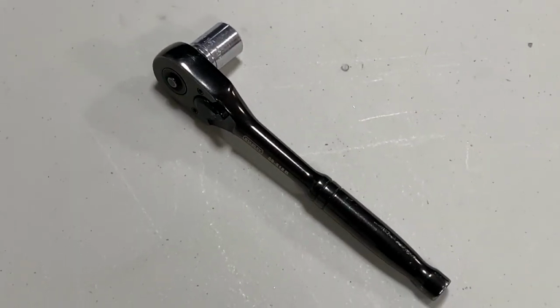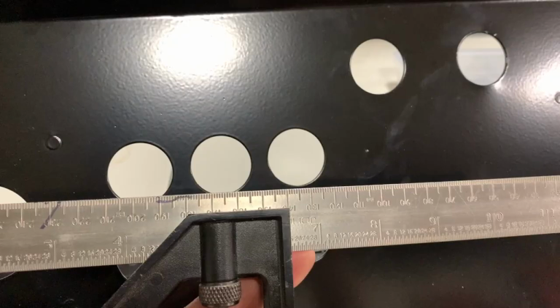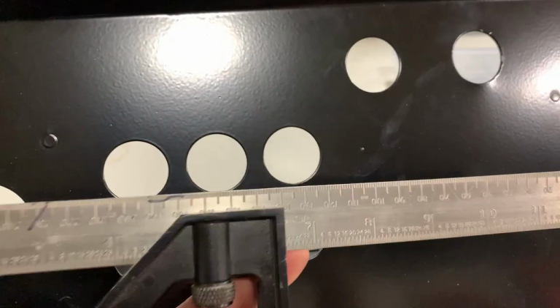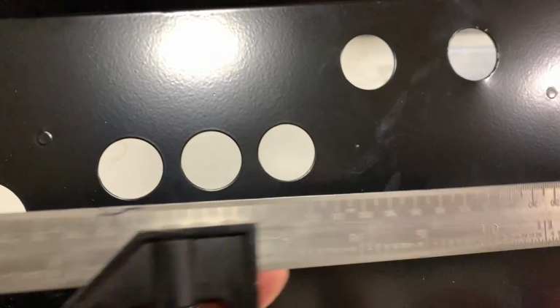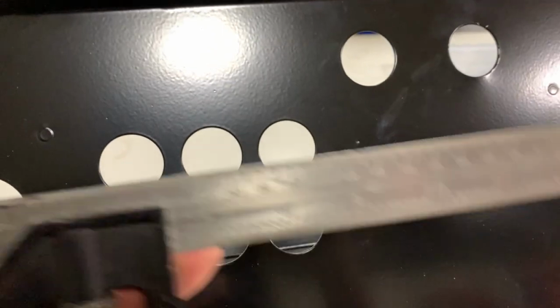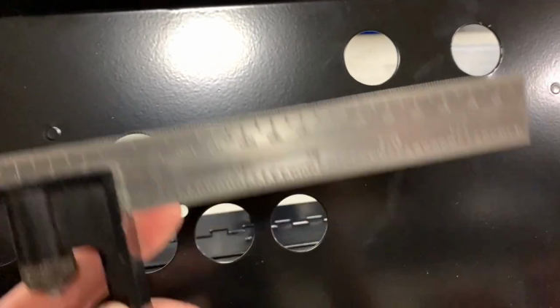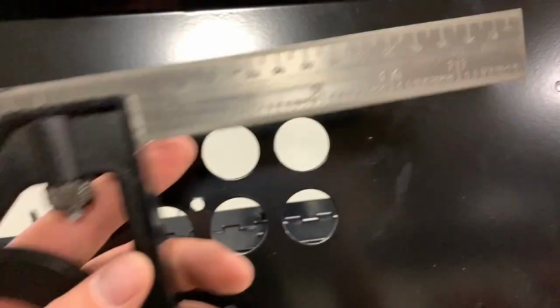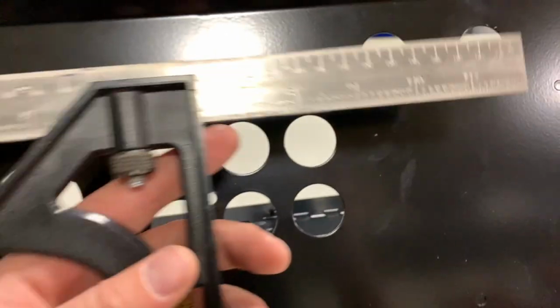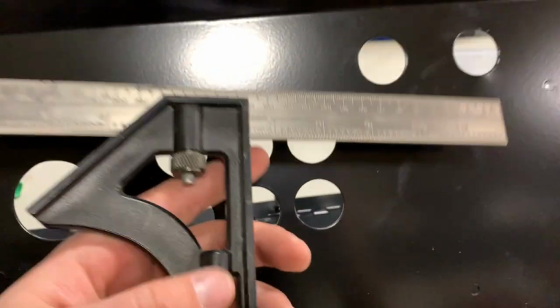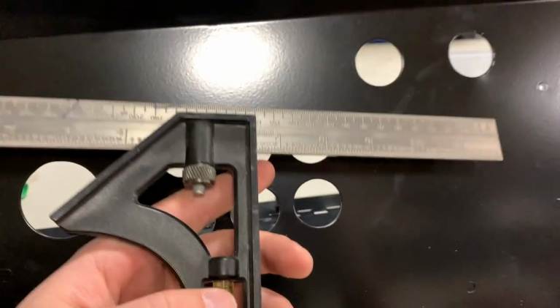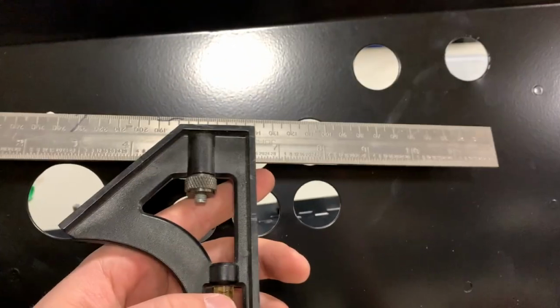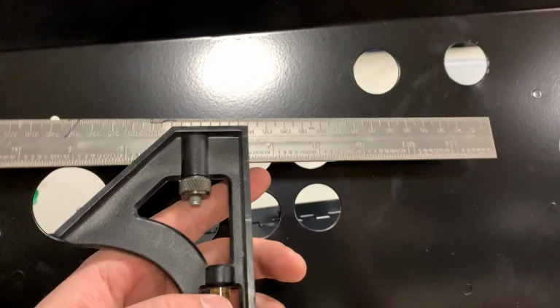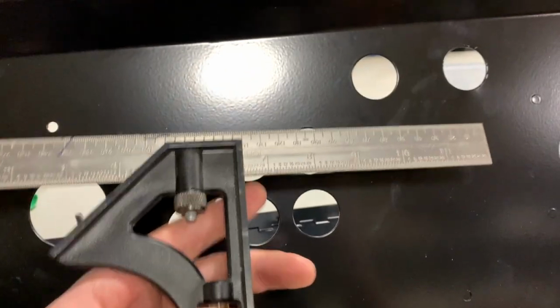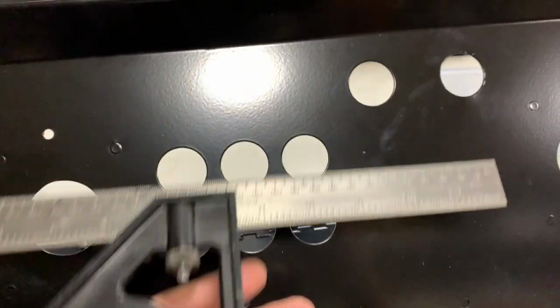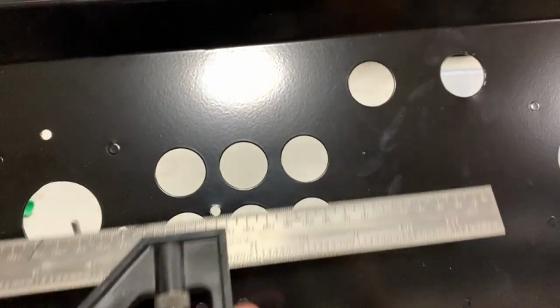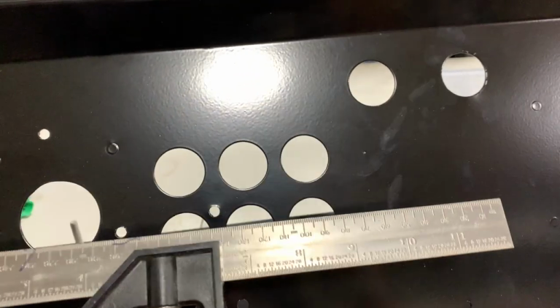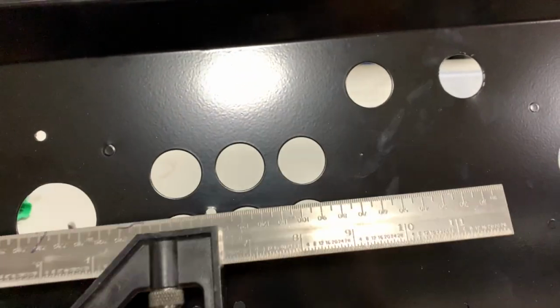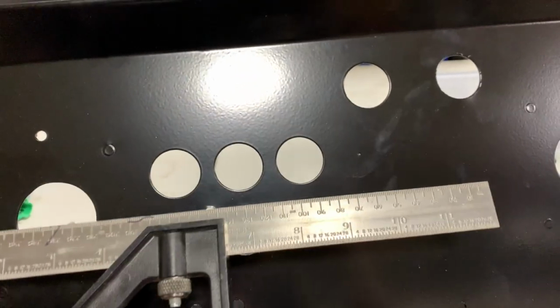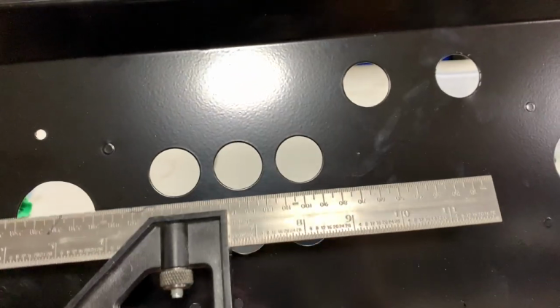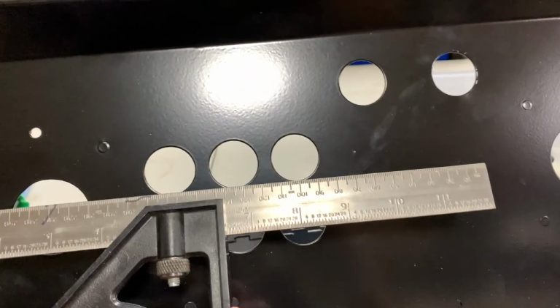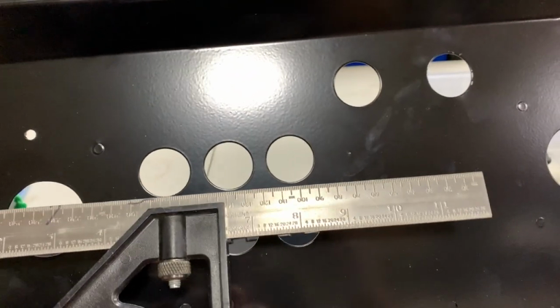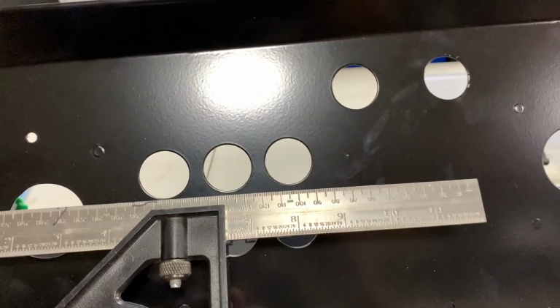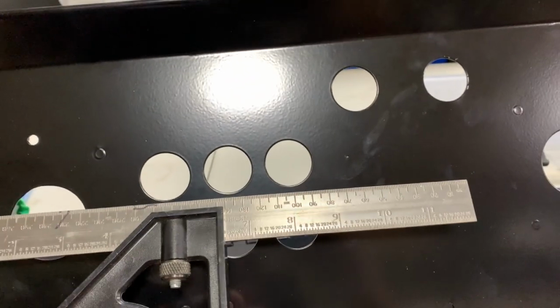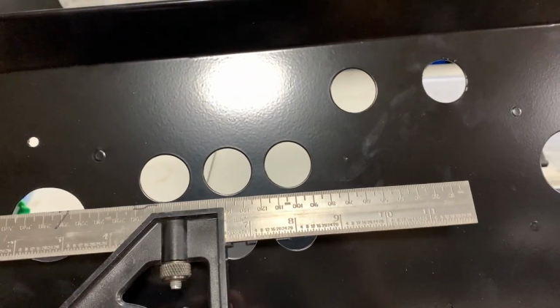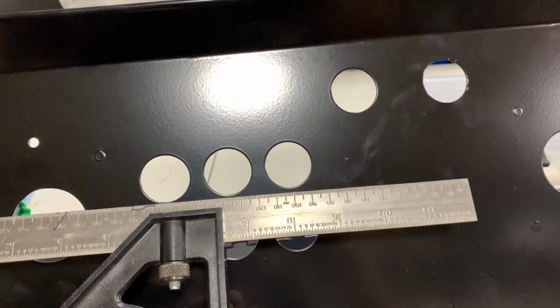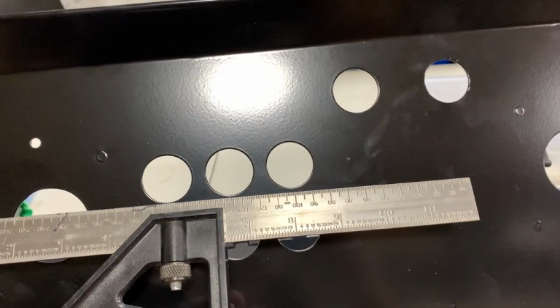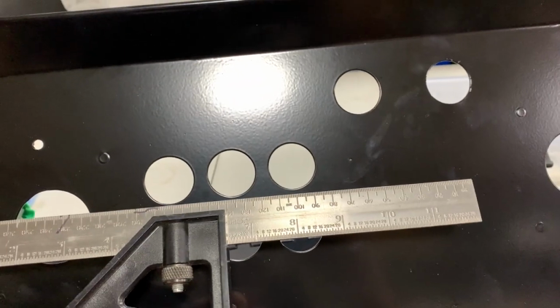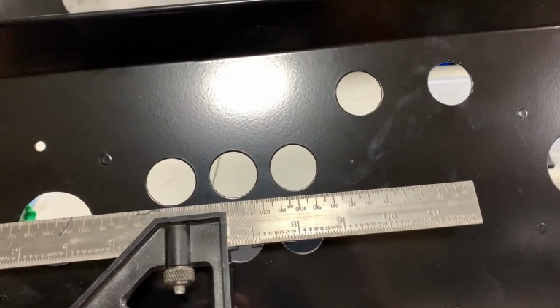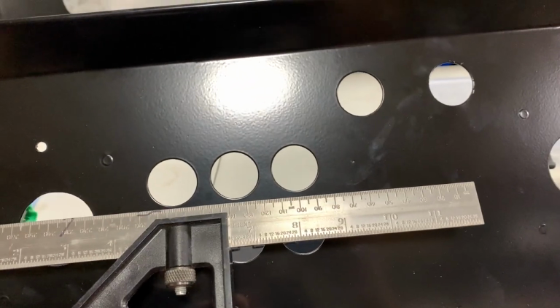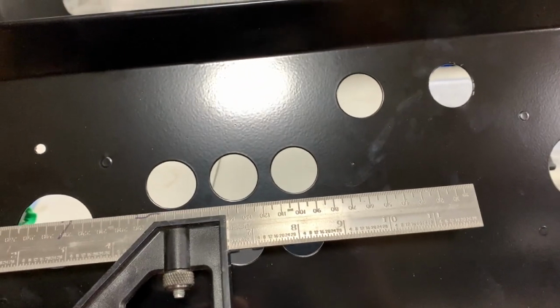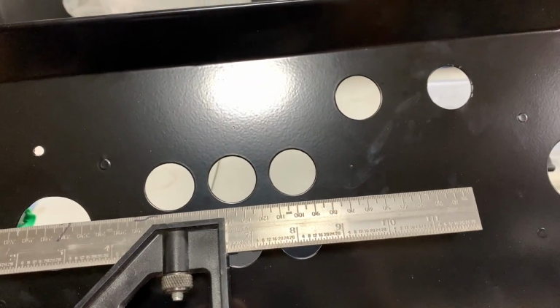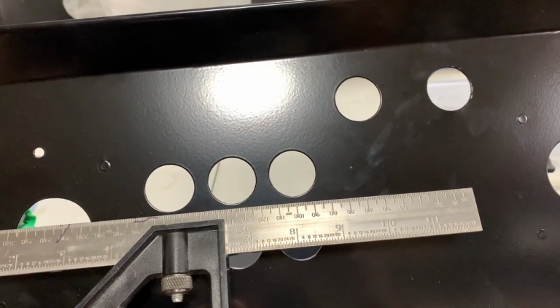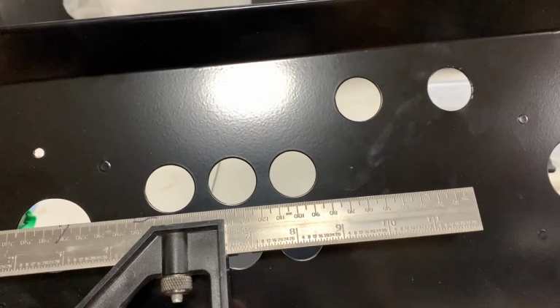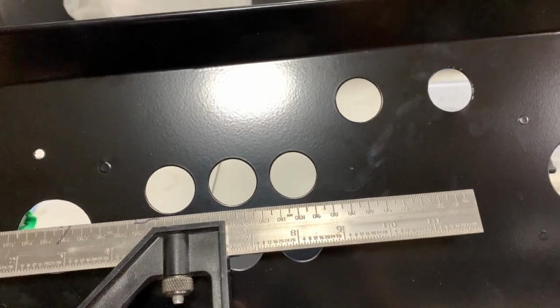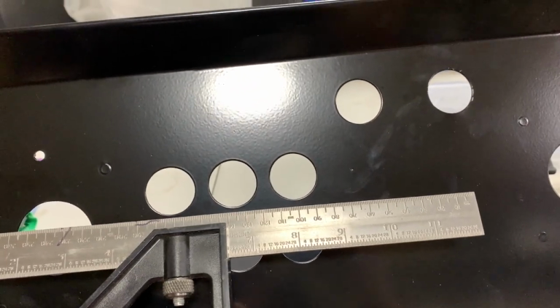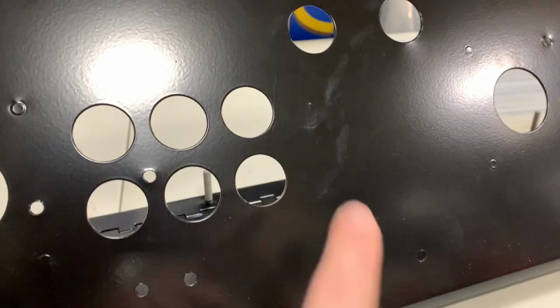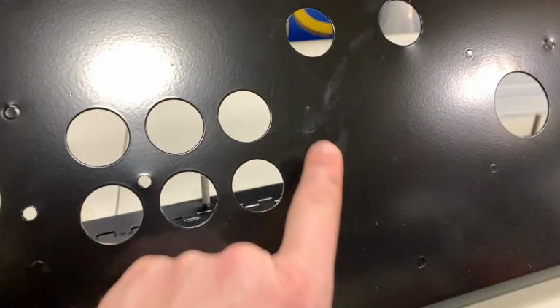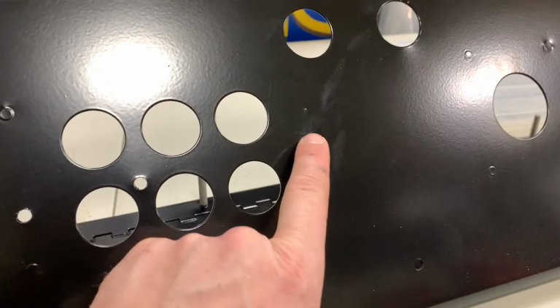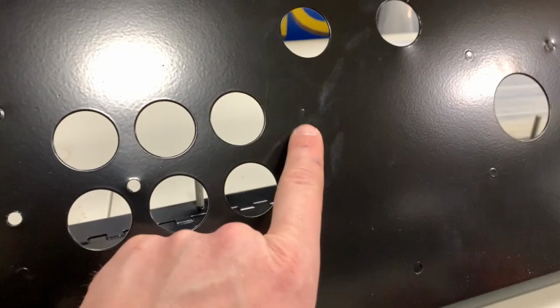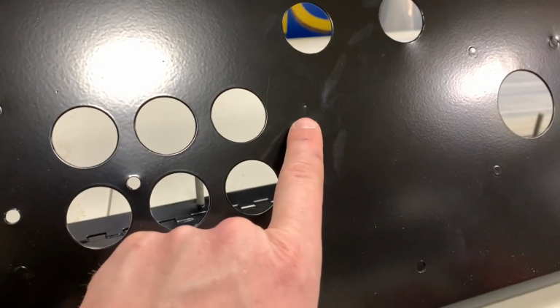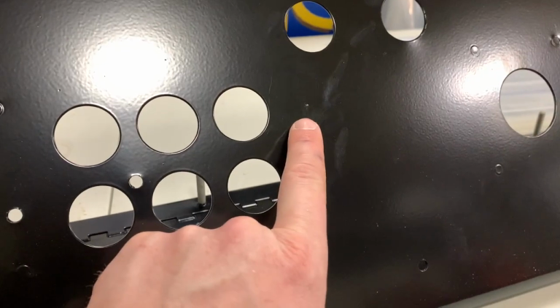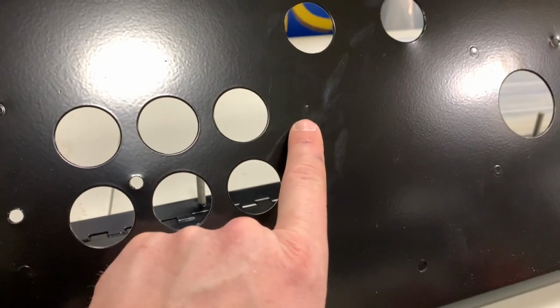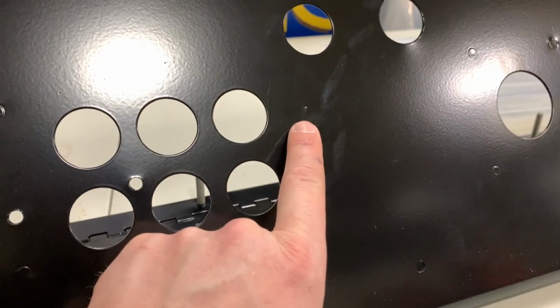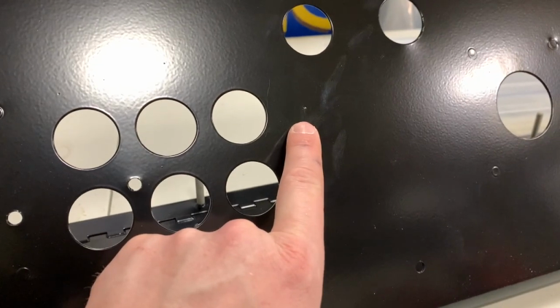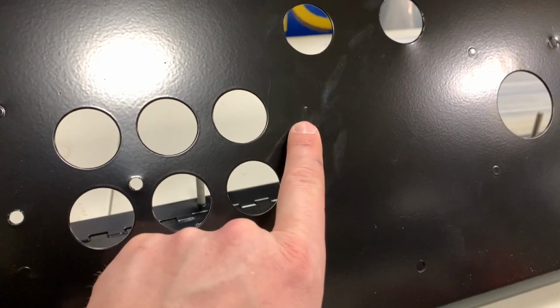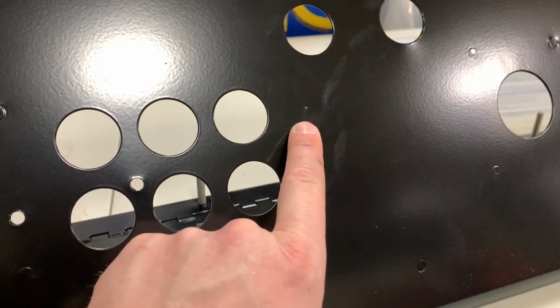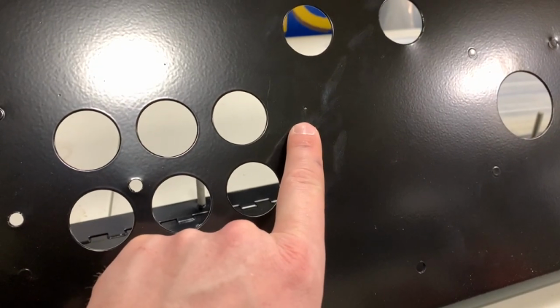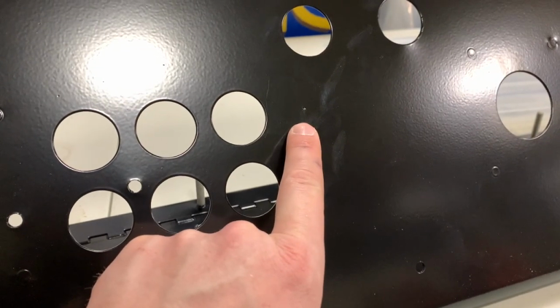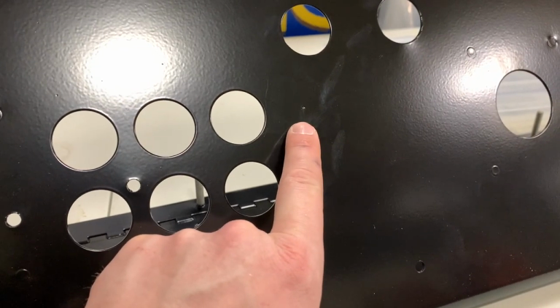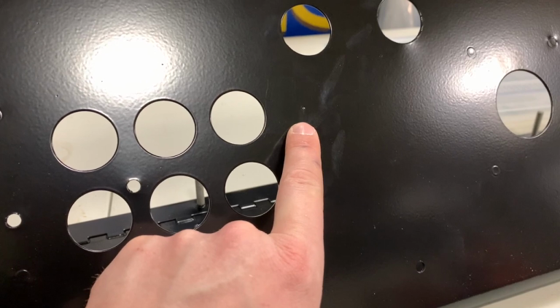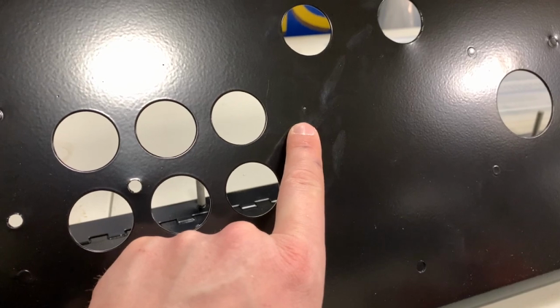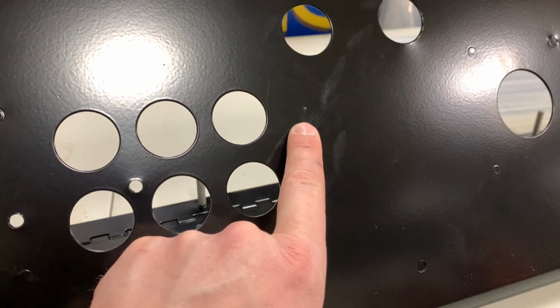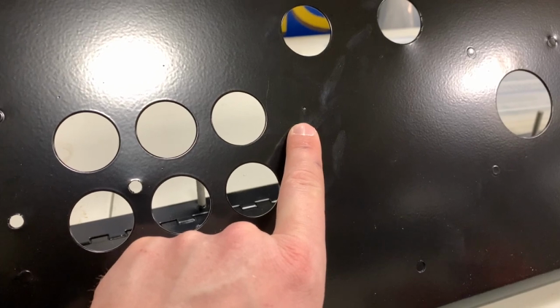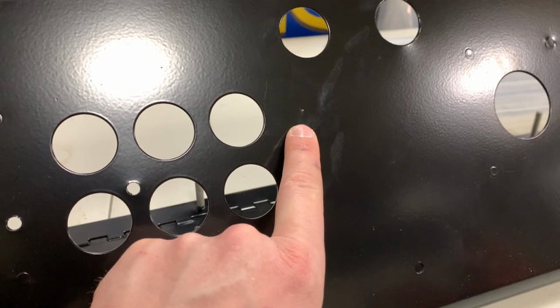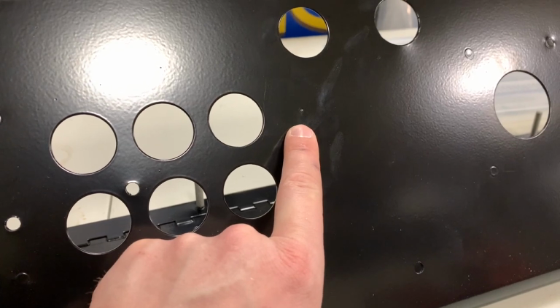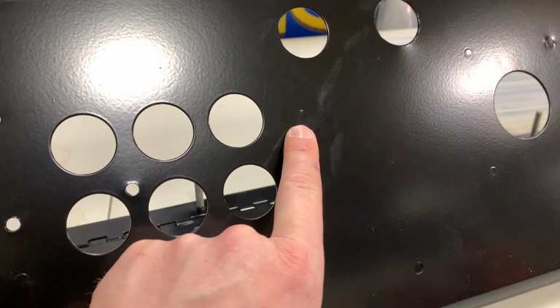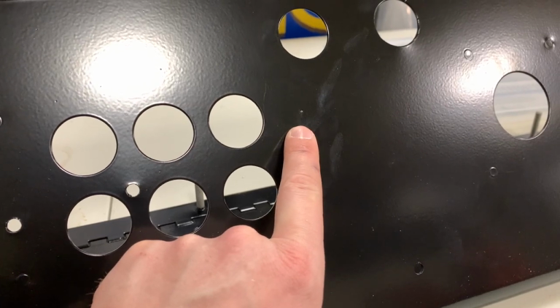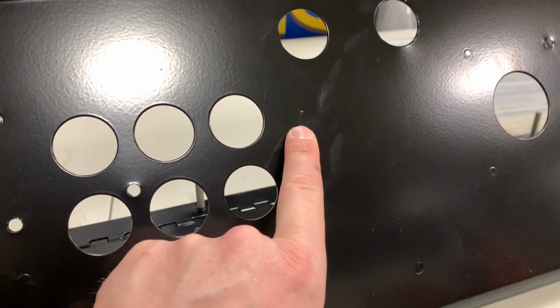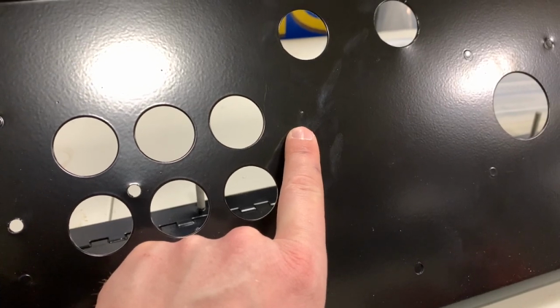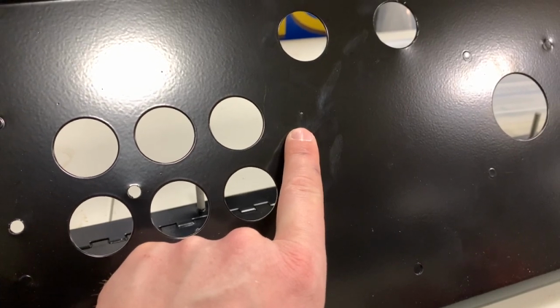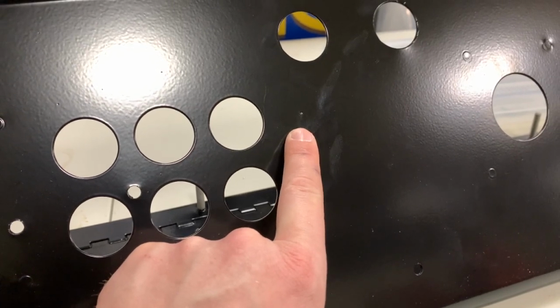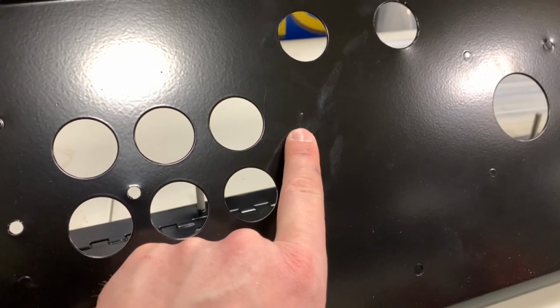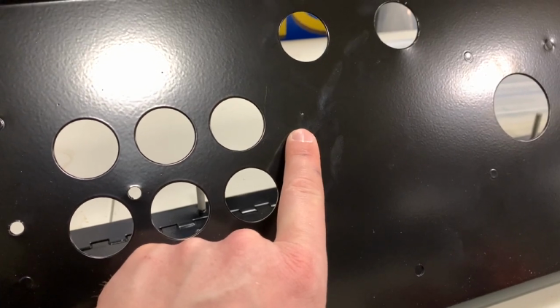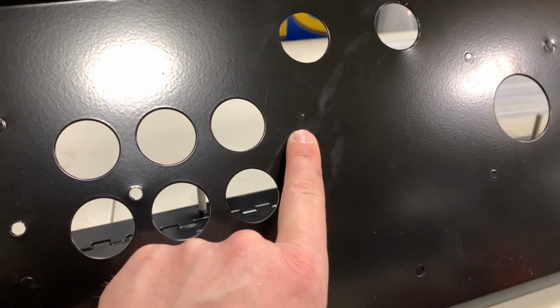The first step is to find the exact center of where you want to drill the hole and mark it with a pen. The more exact you are, the better.